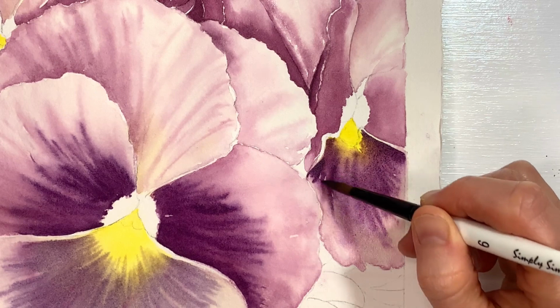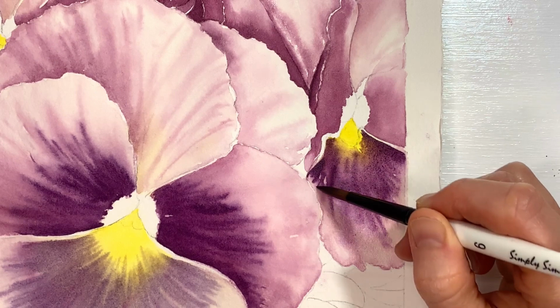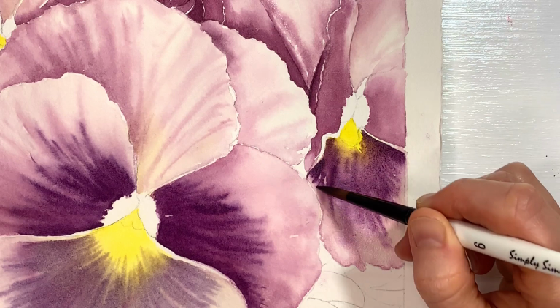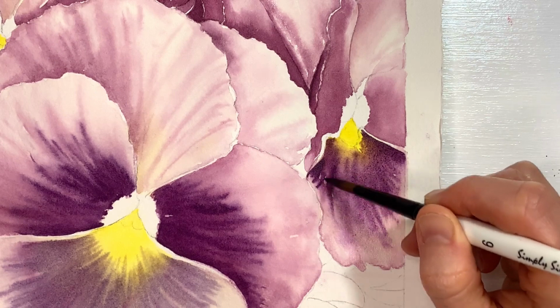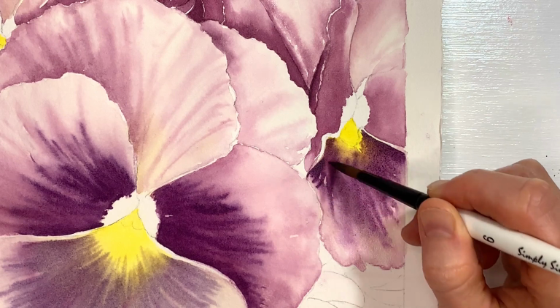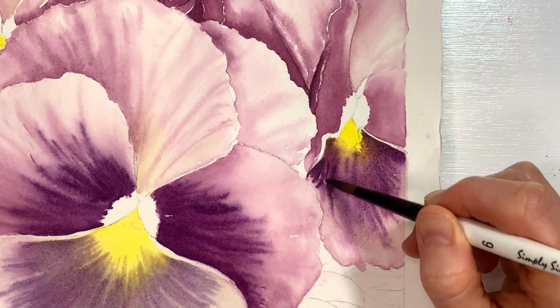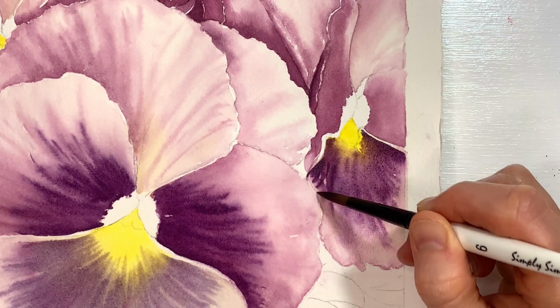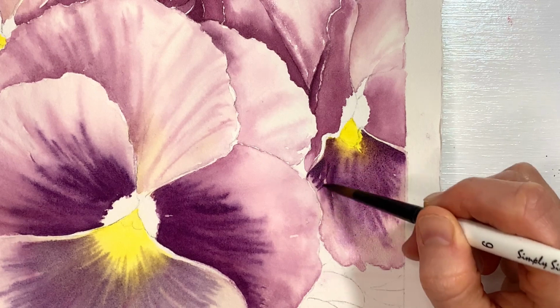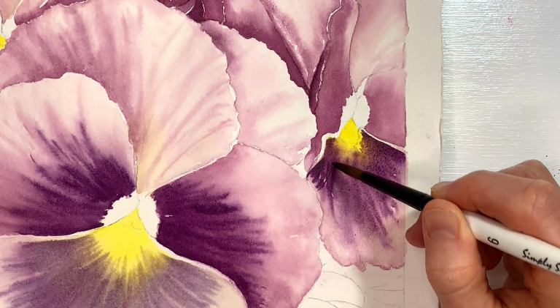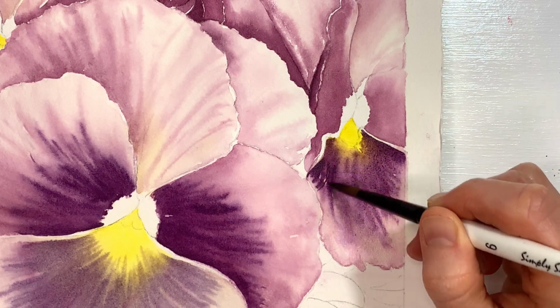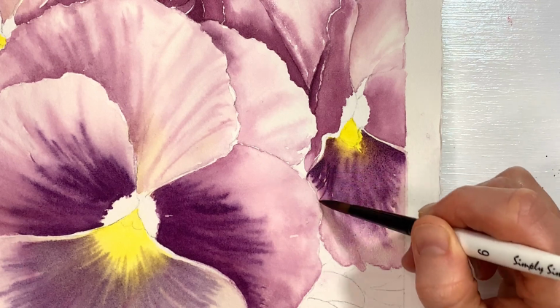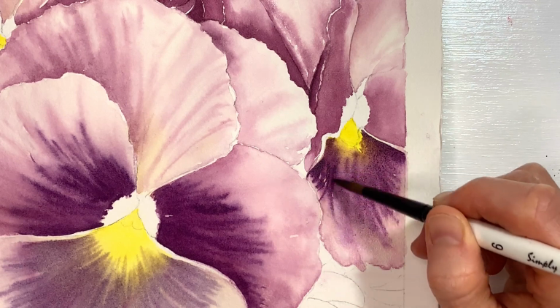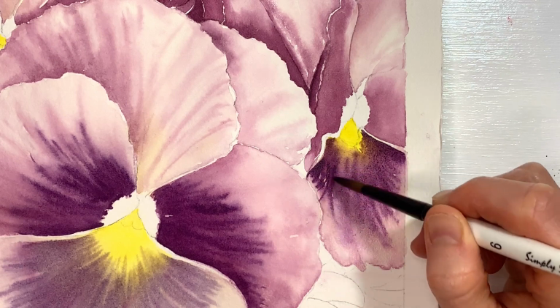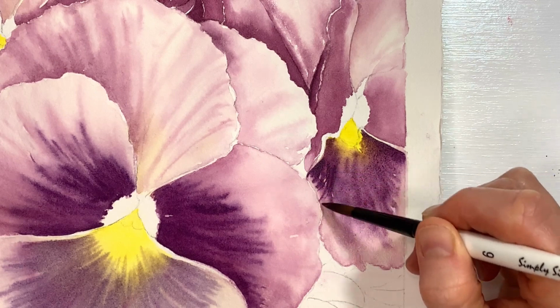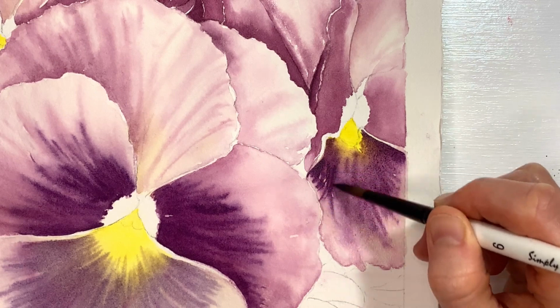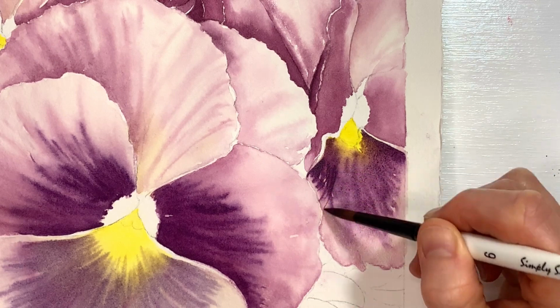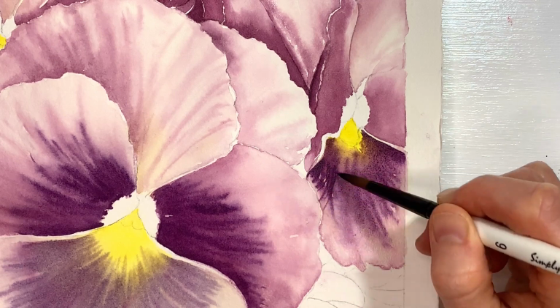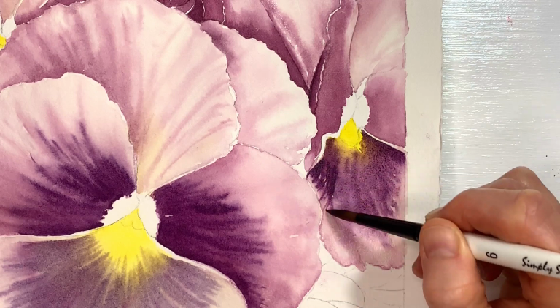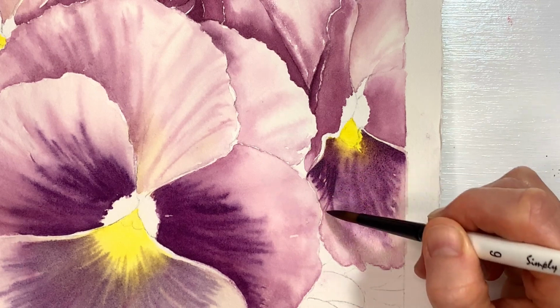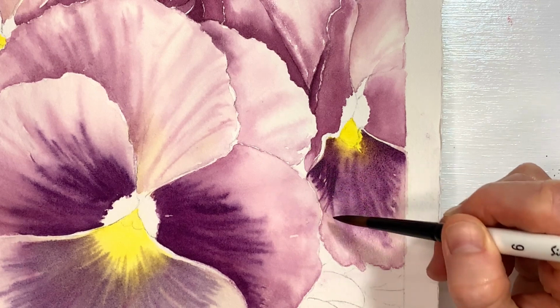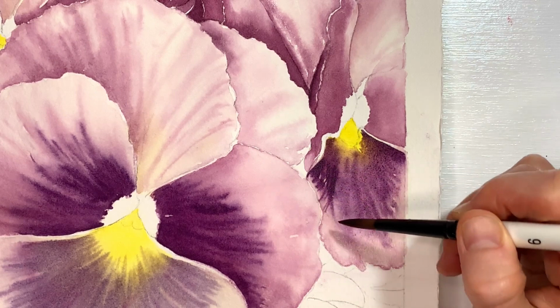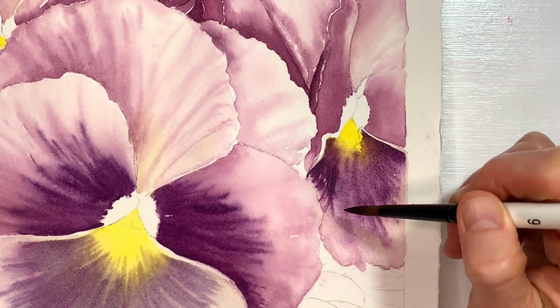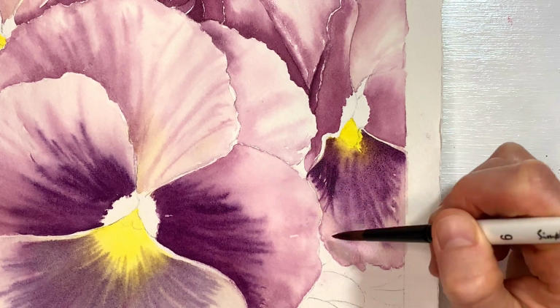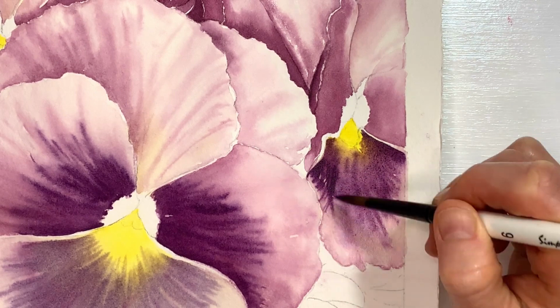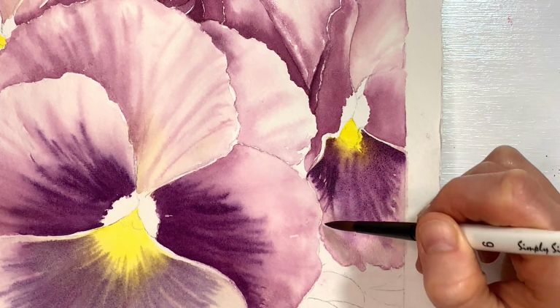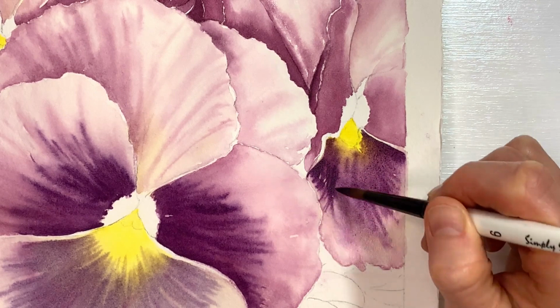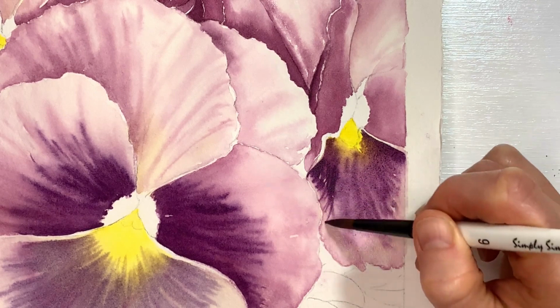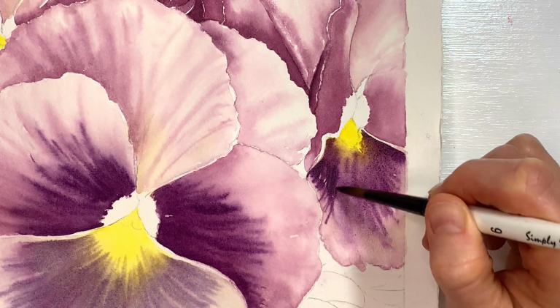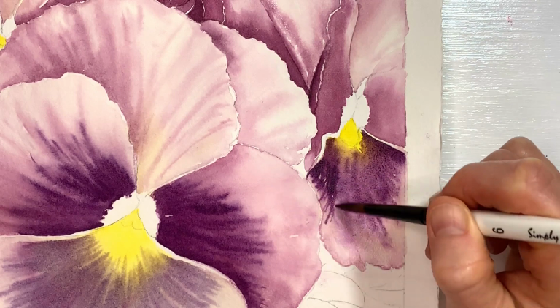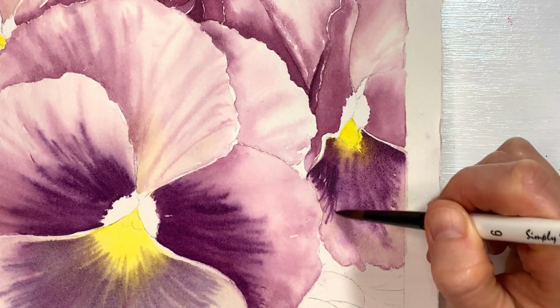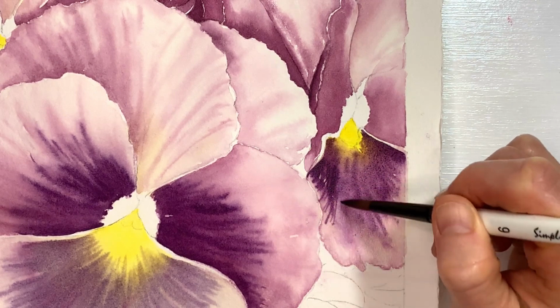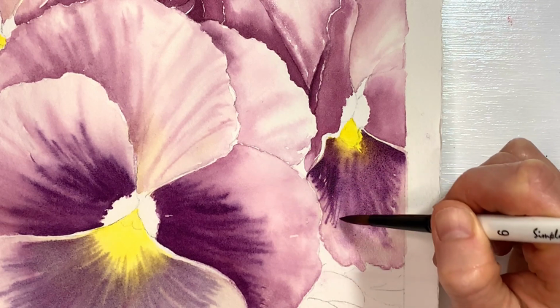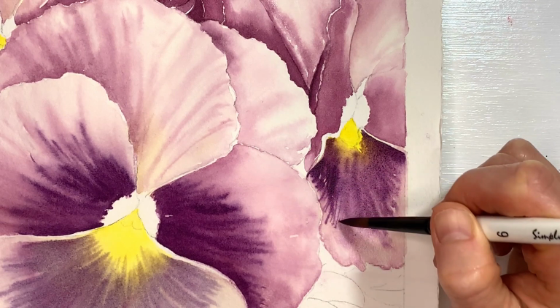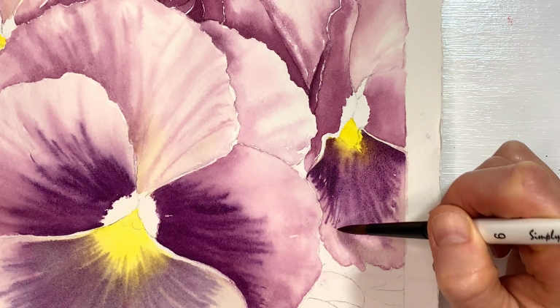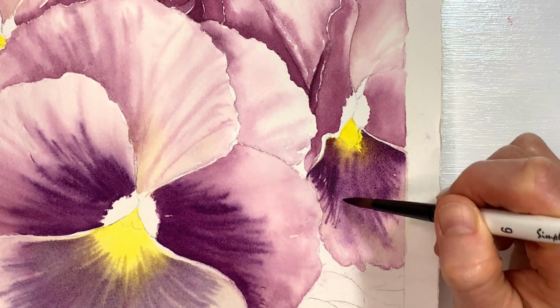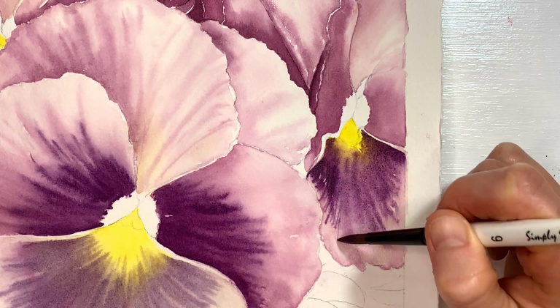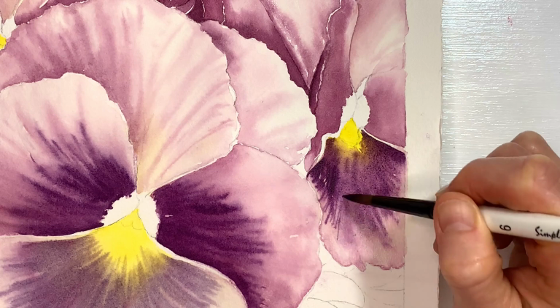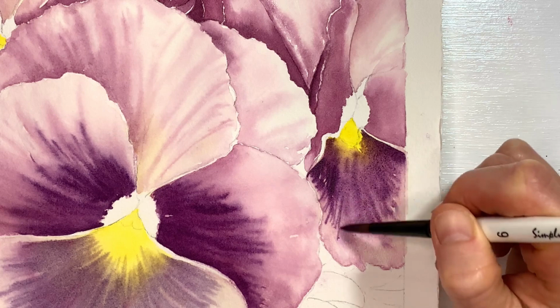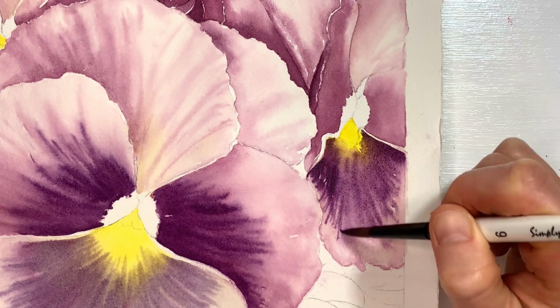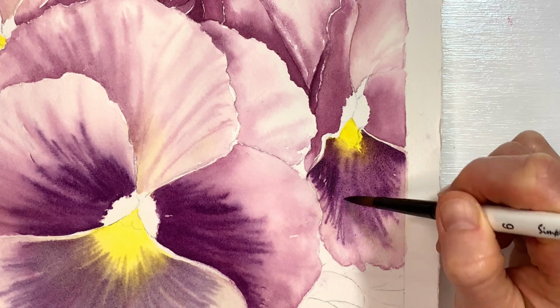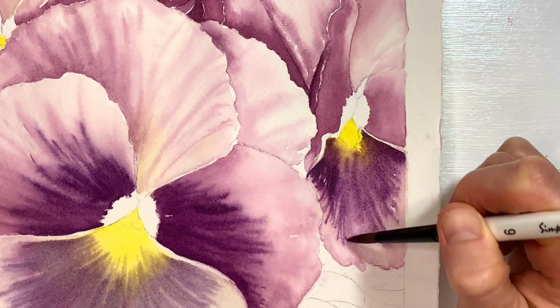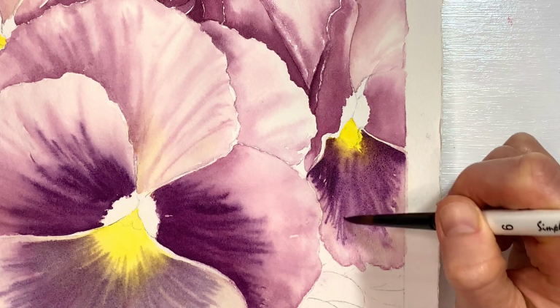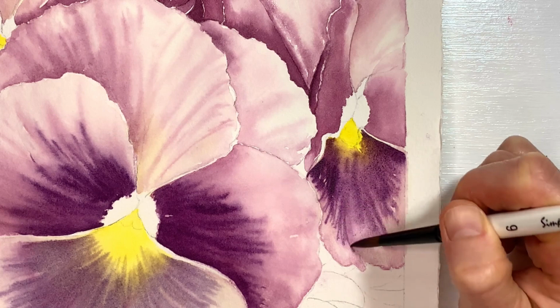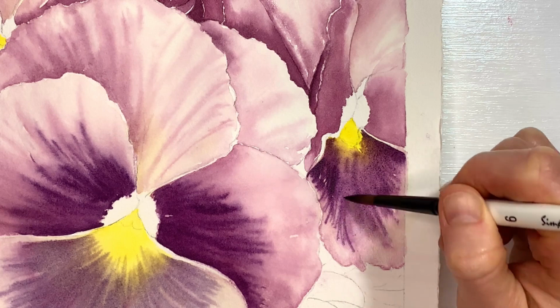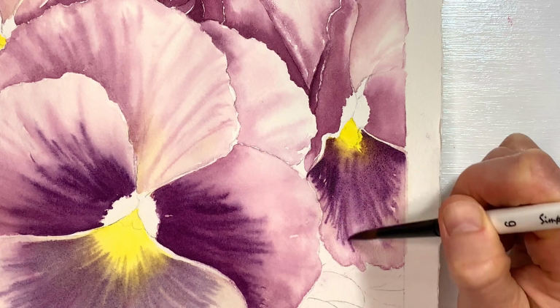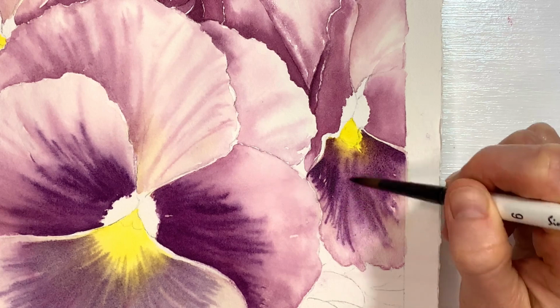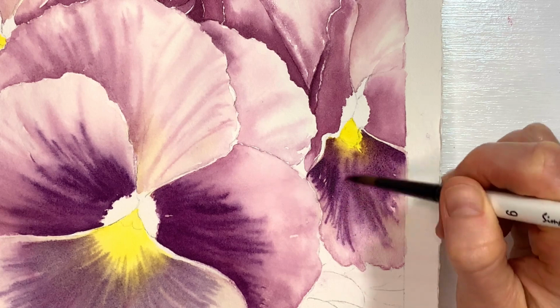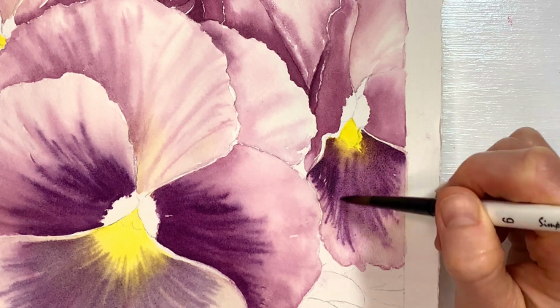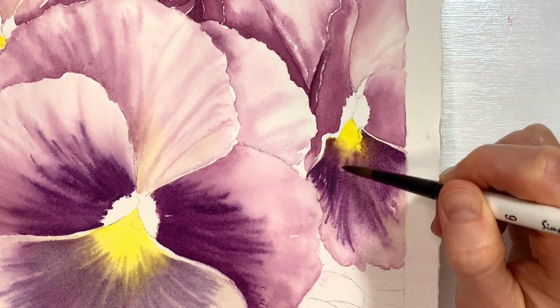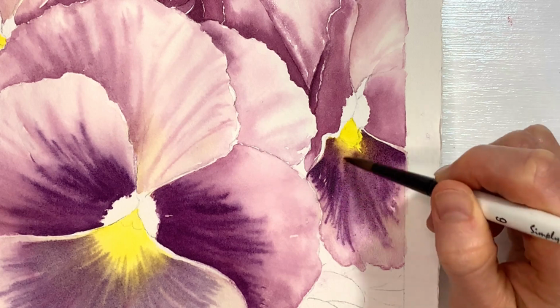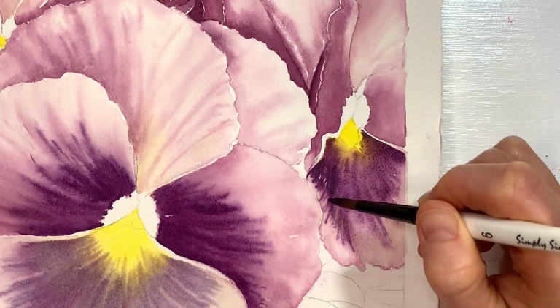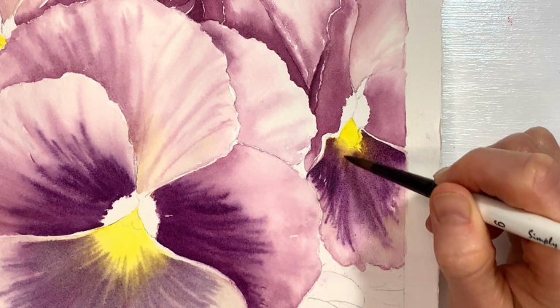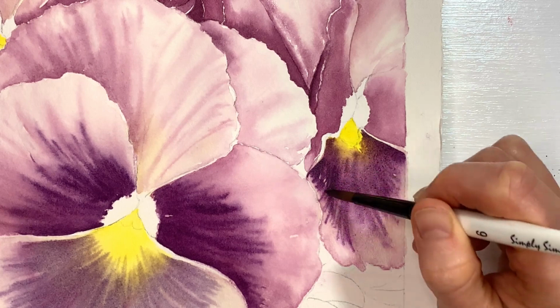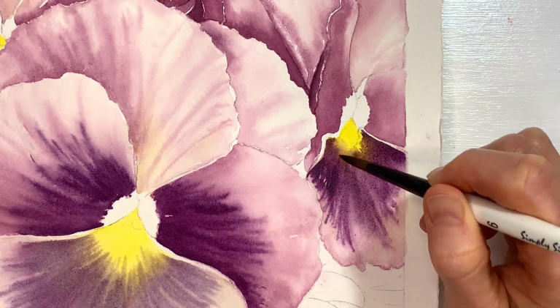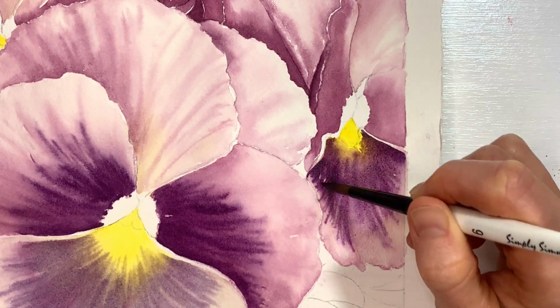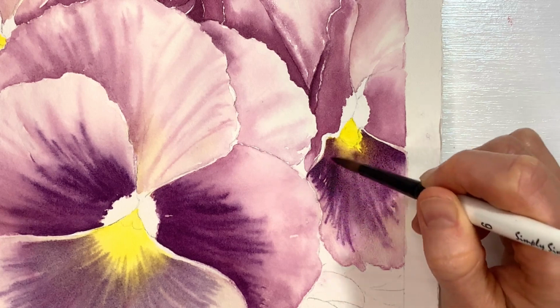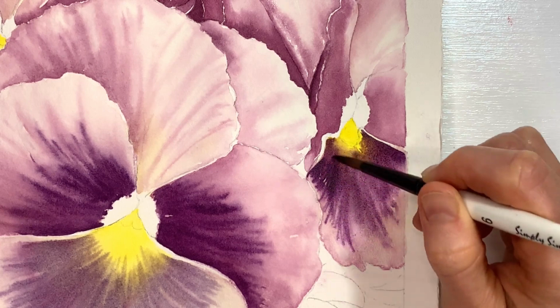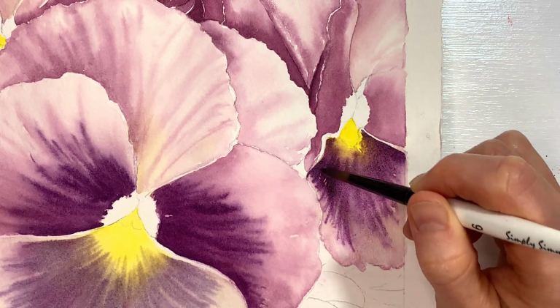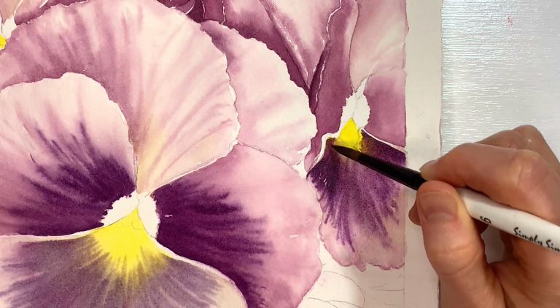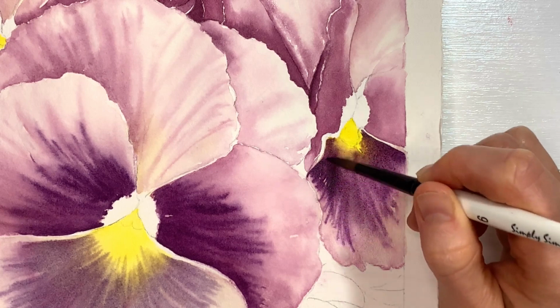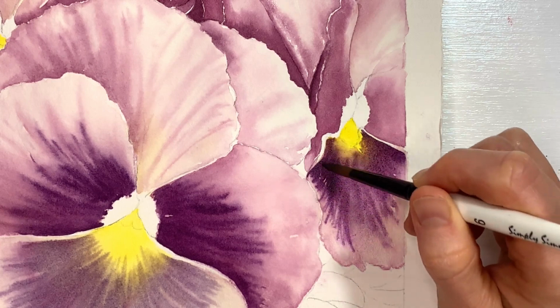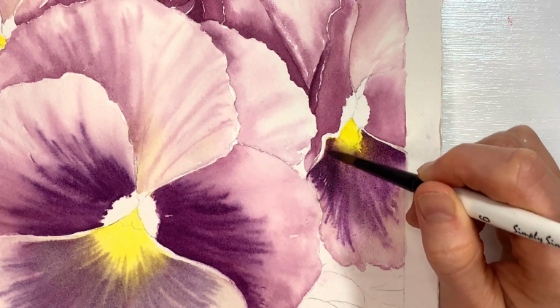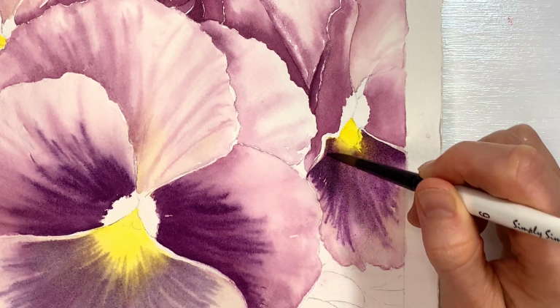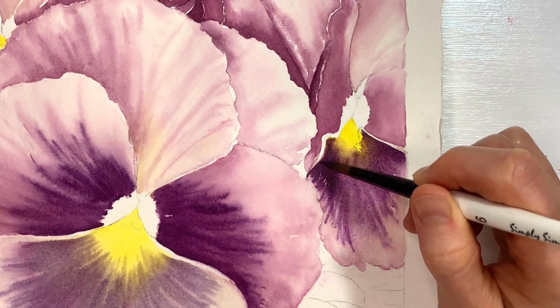There's some interesting curving happening here. The shape is drying a little bit more so I can achieve a little bit more of the details coming down here.